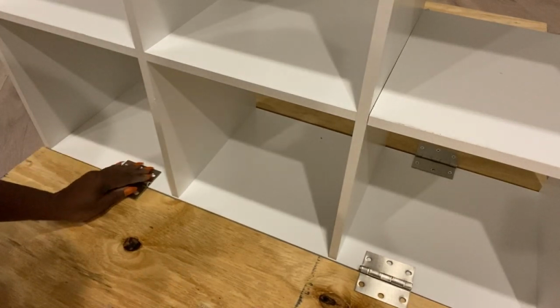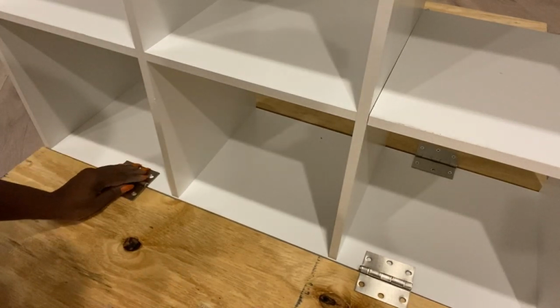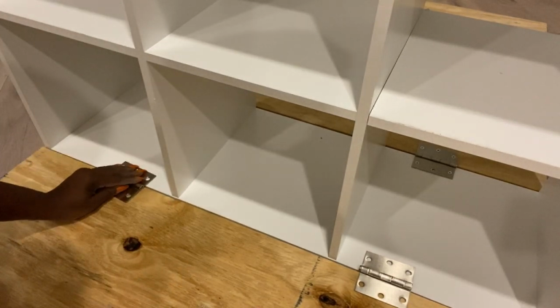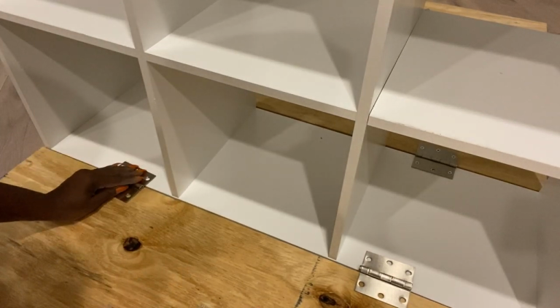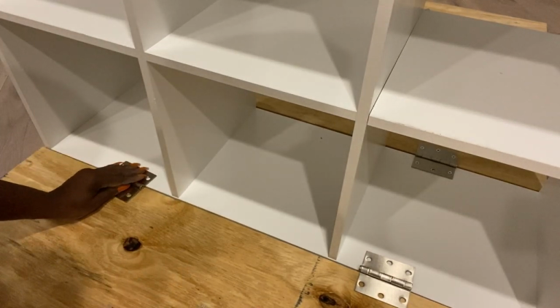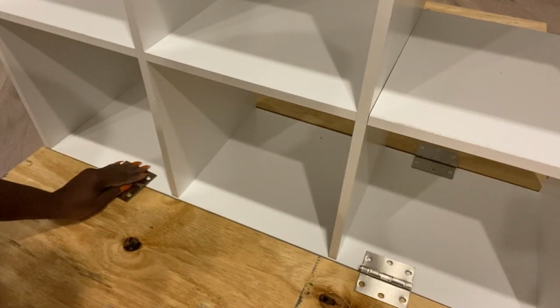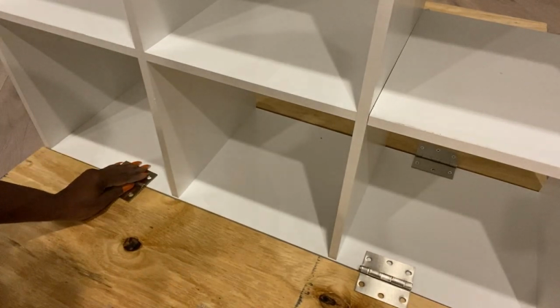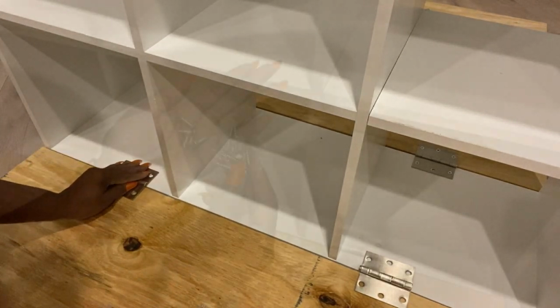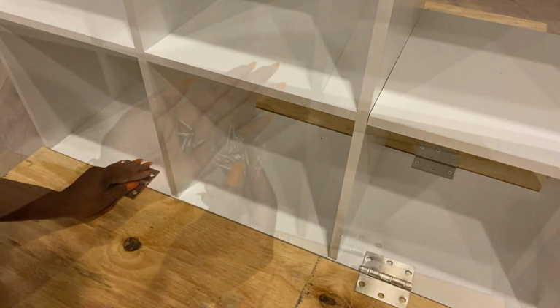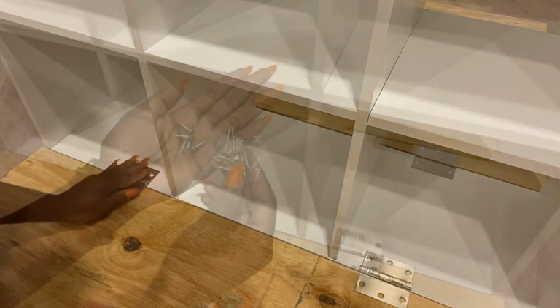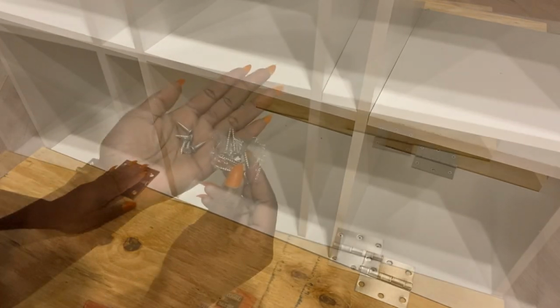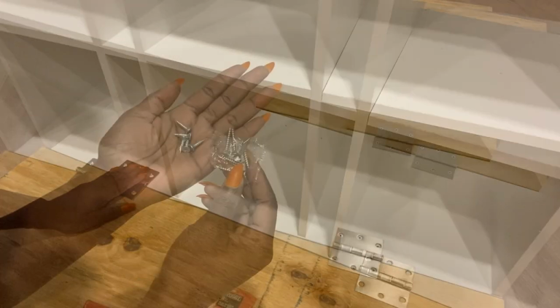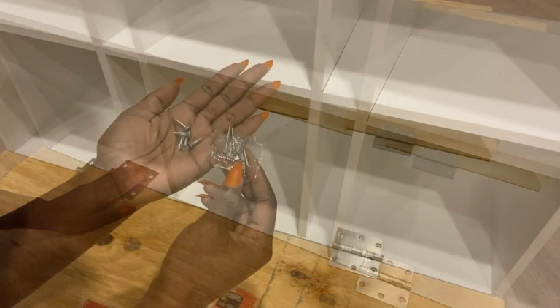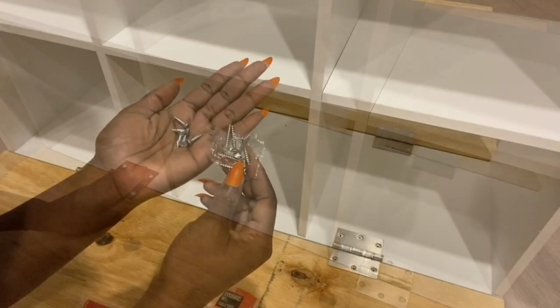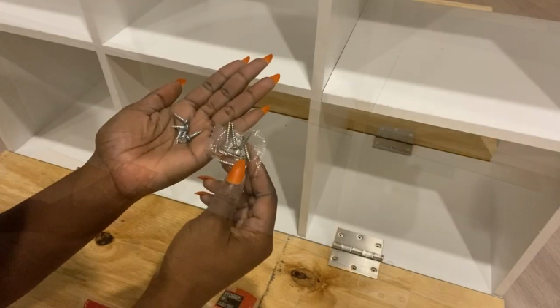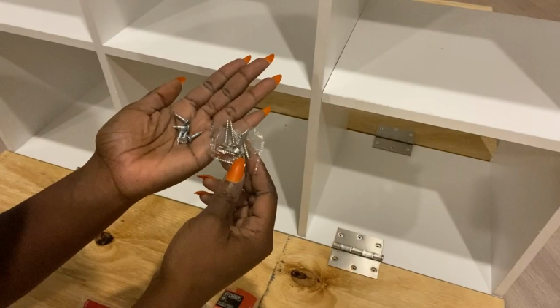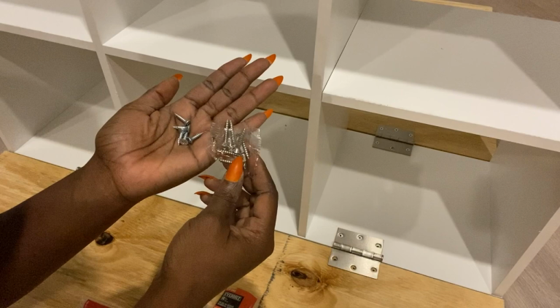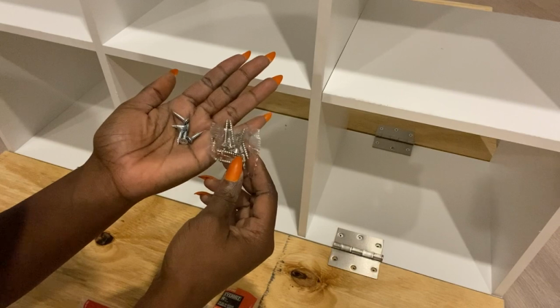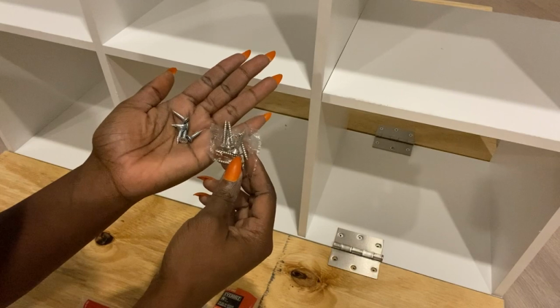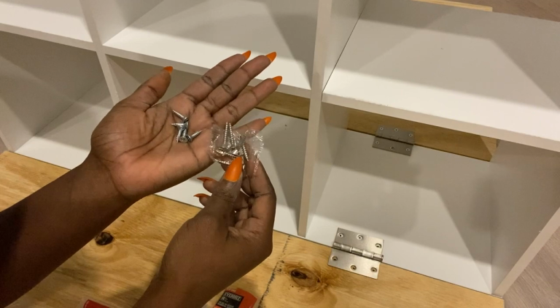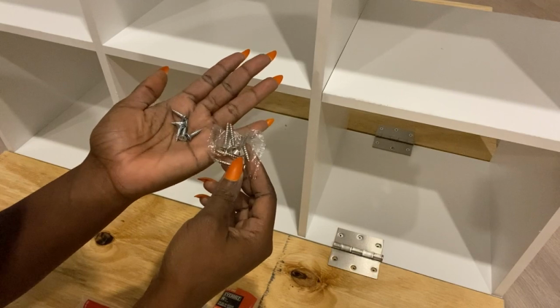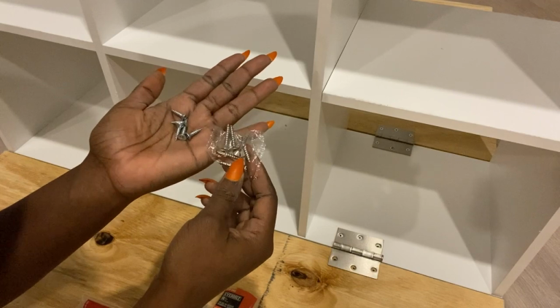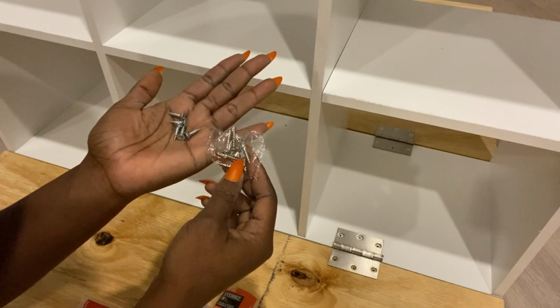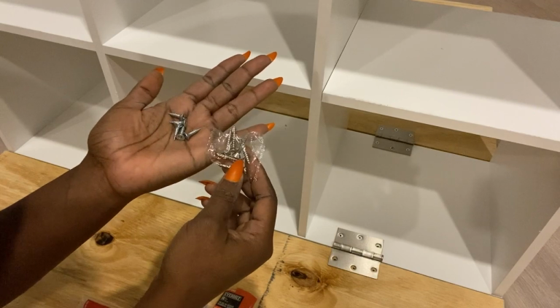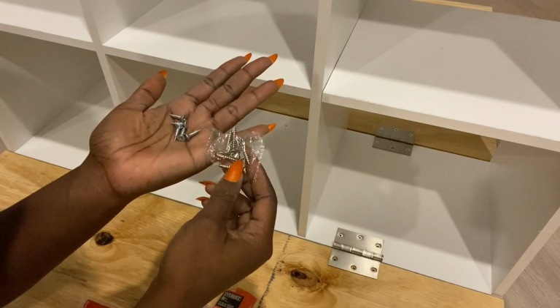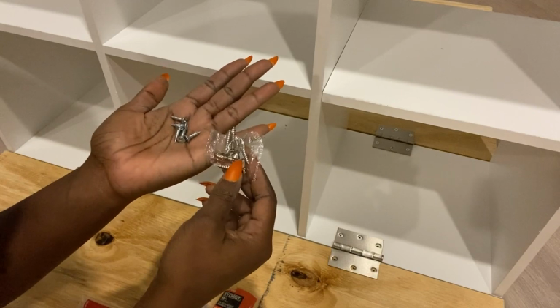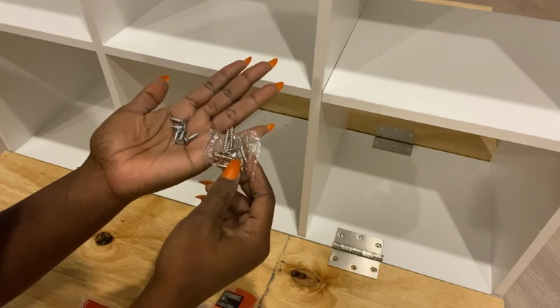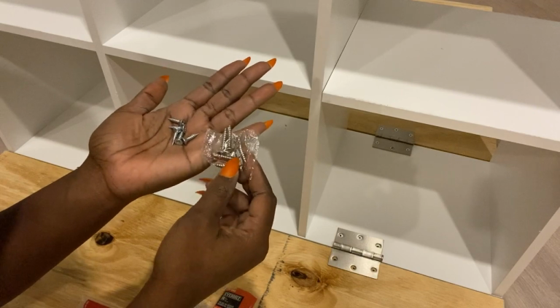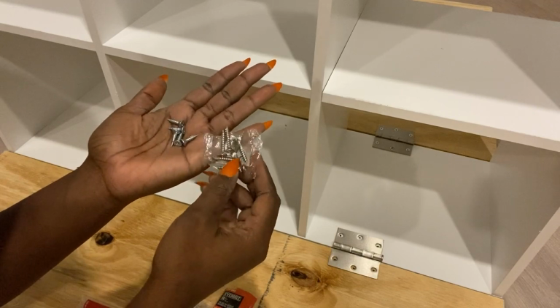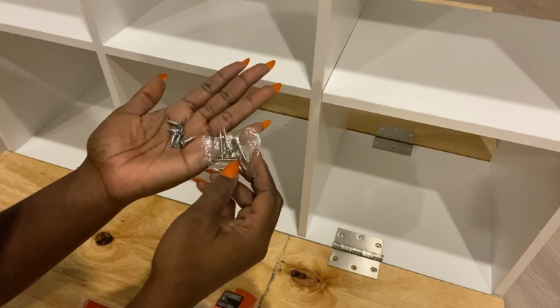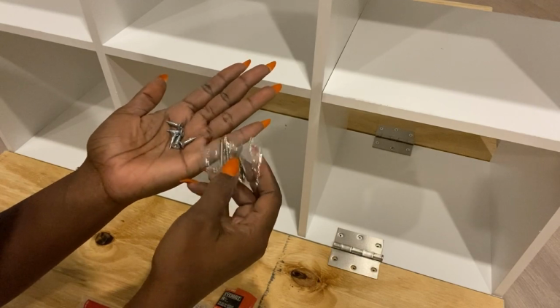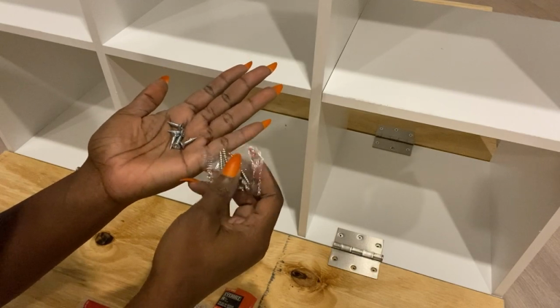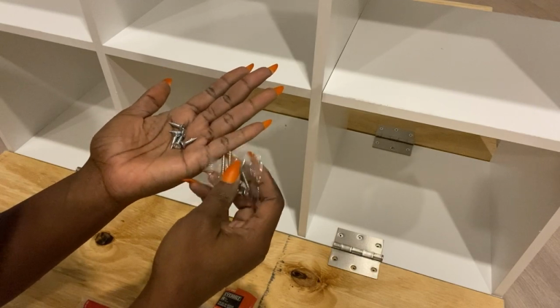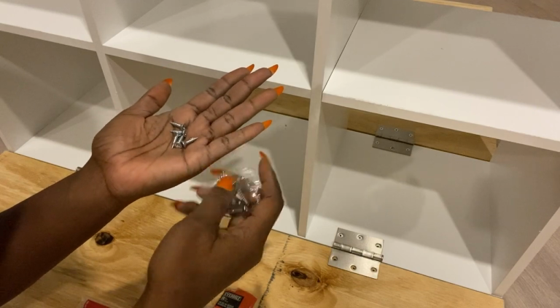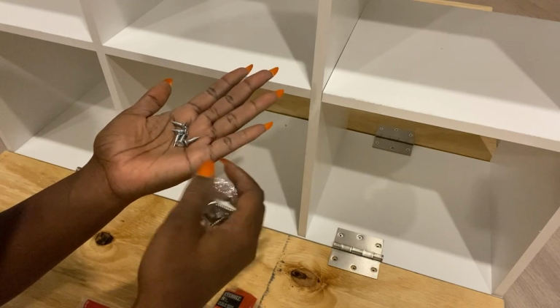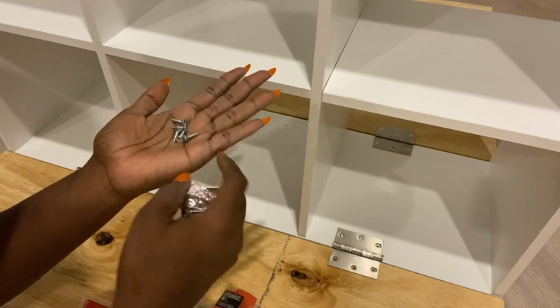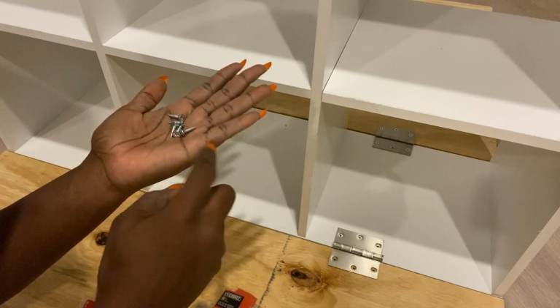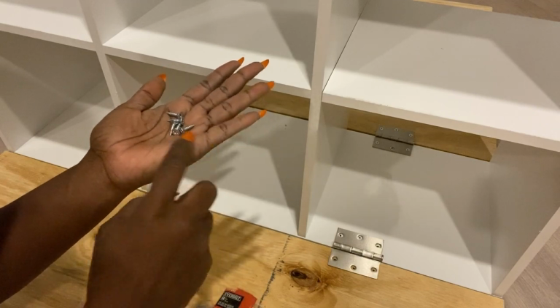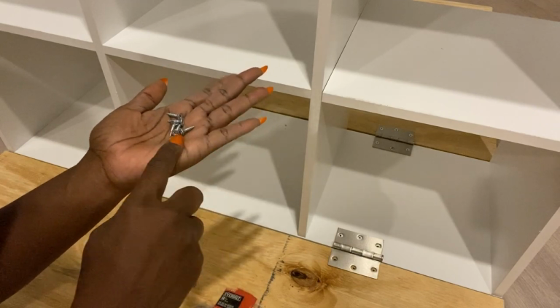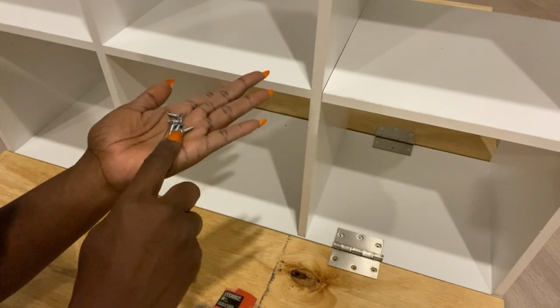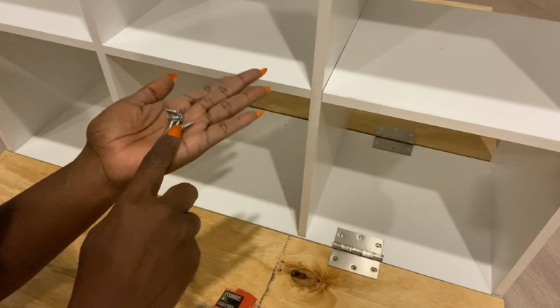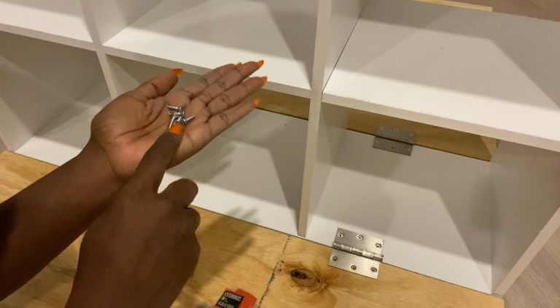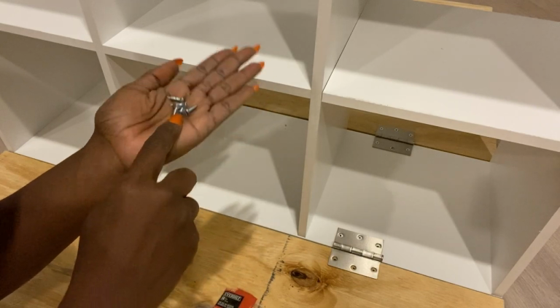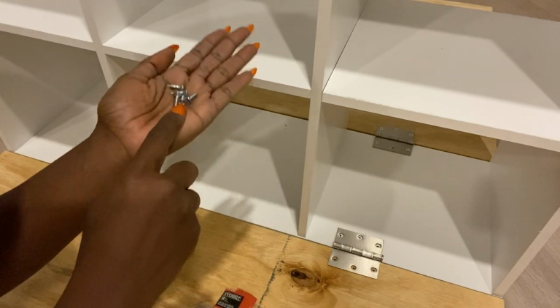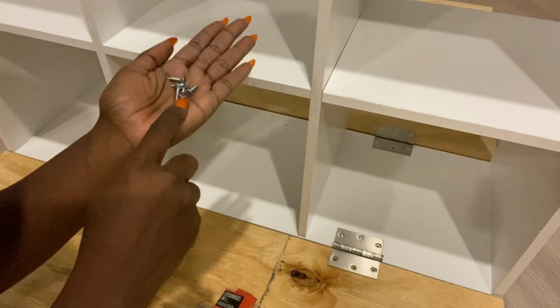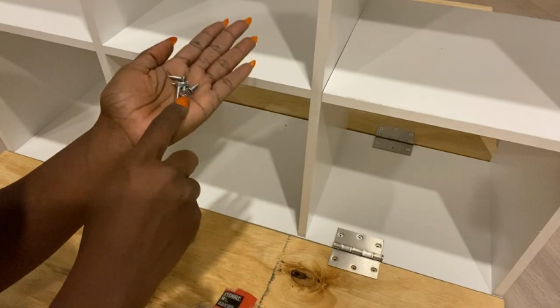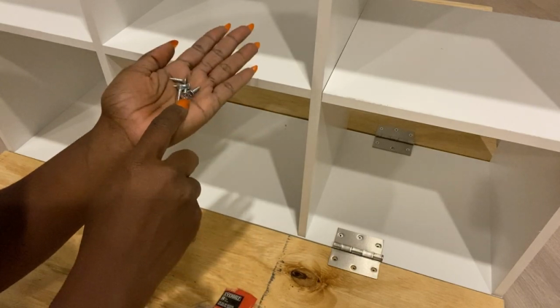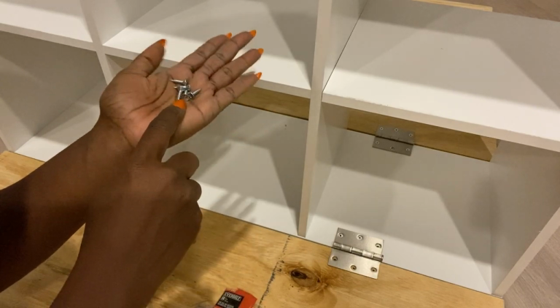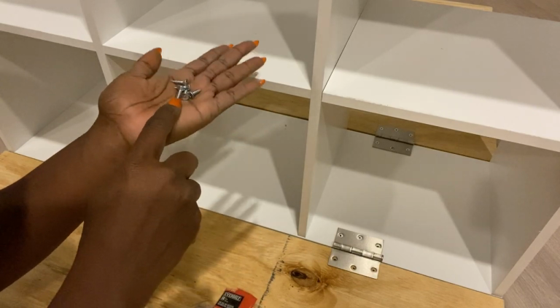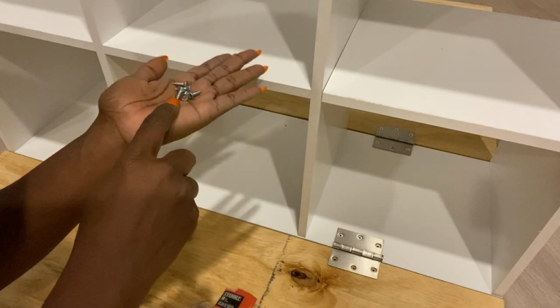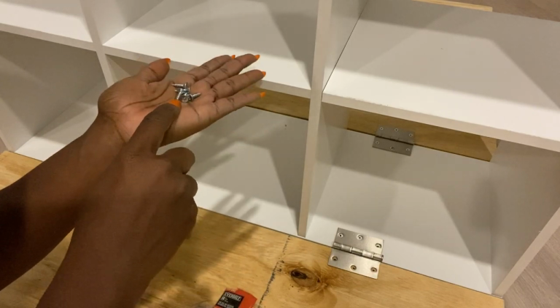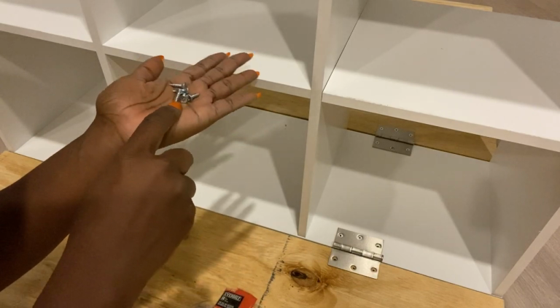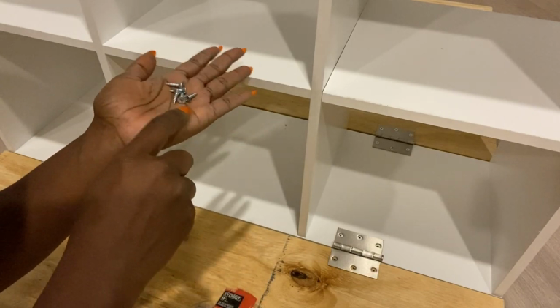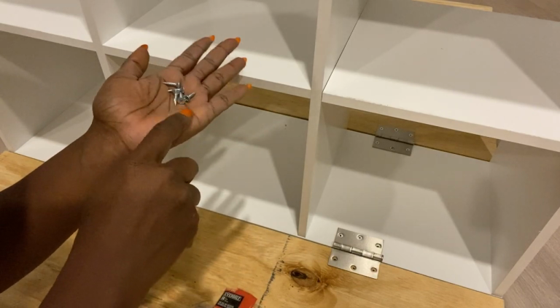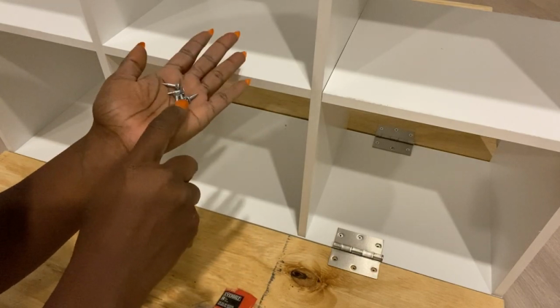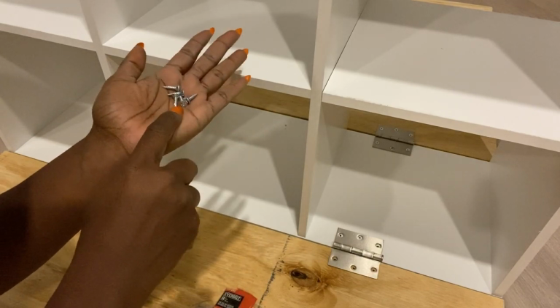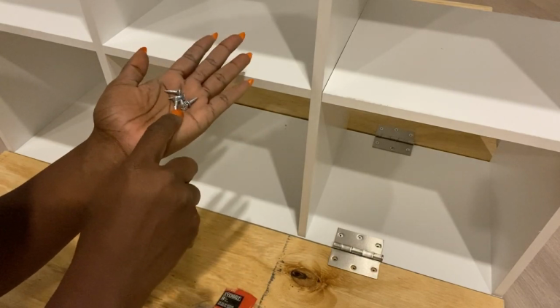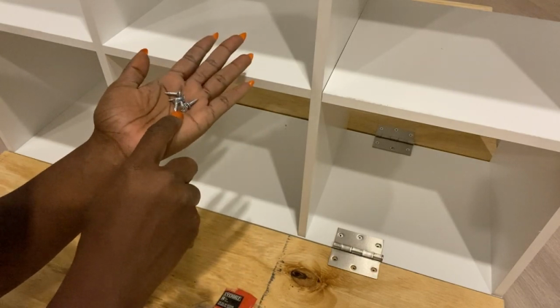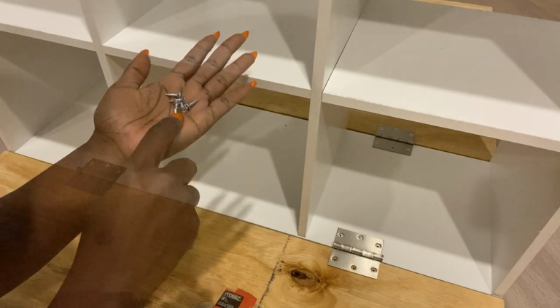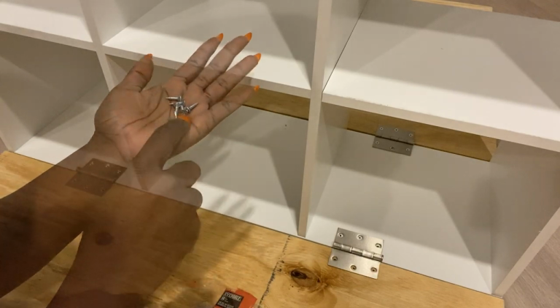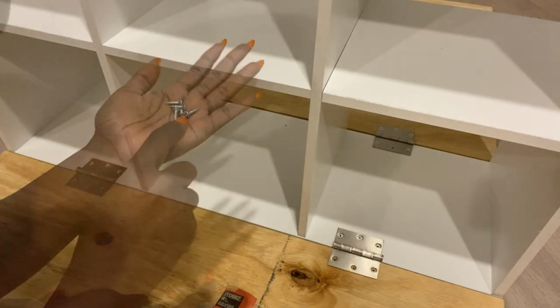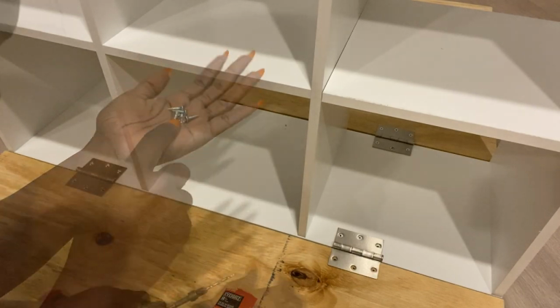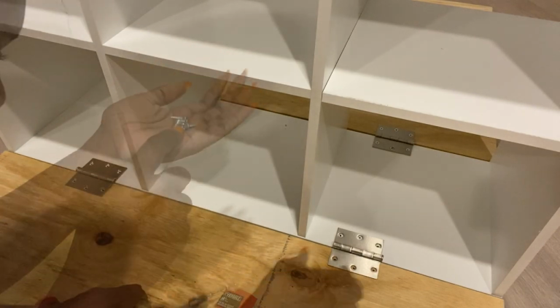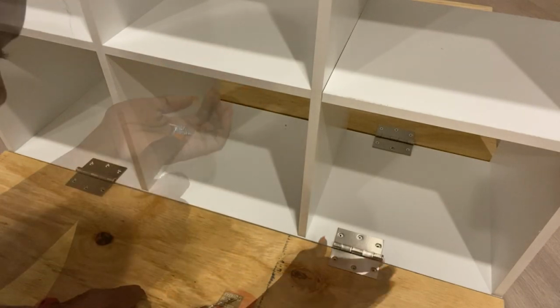The screws that come with the hinges are too long, so I'll be using shorter ones so that they don't come out from the other side of the wood.